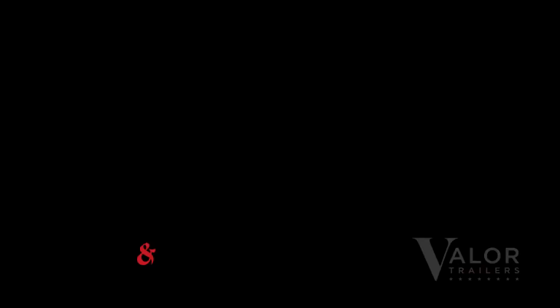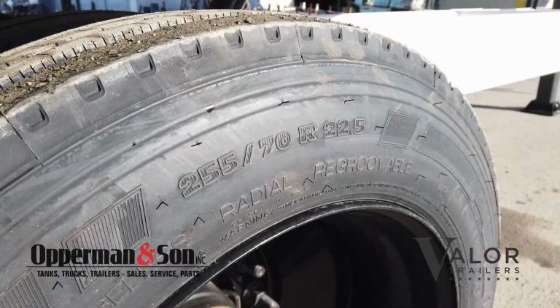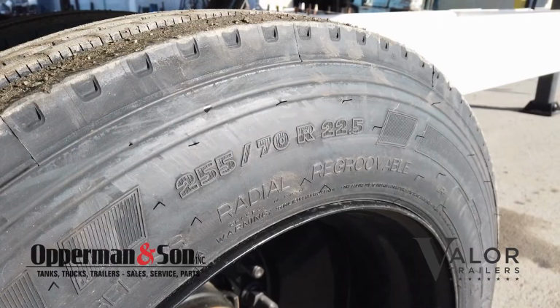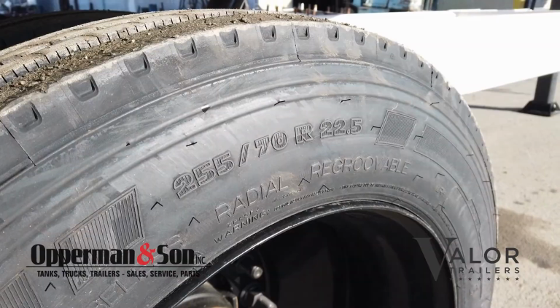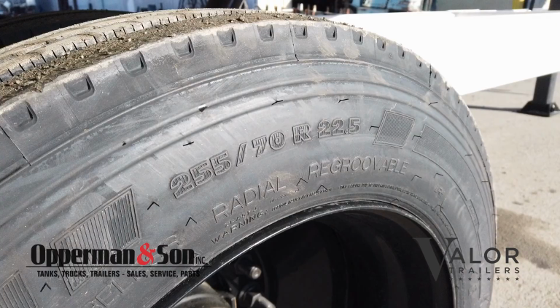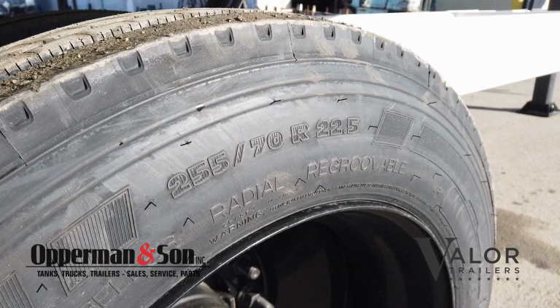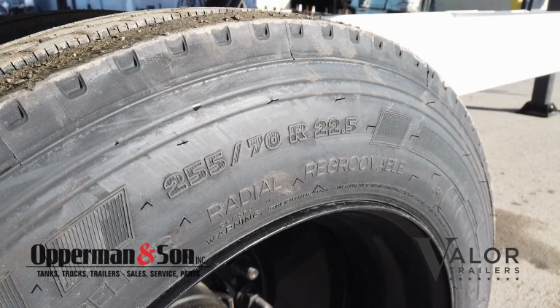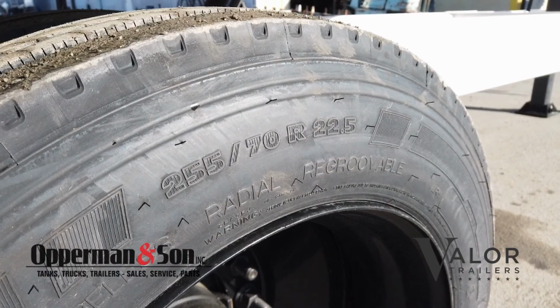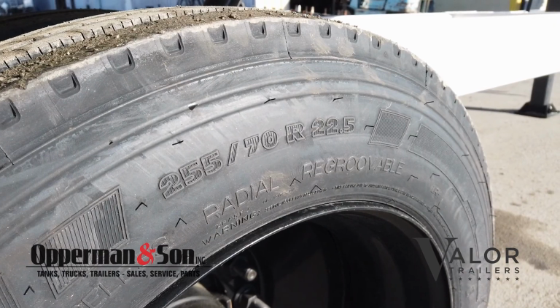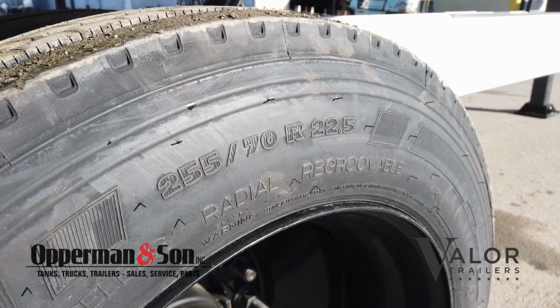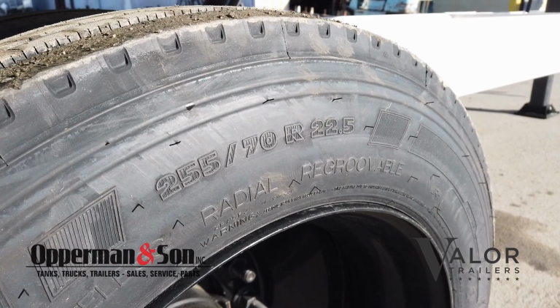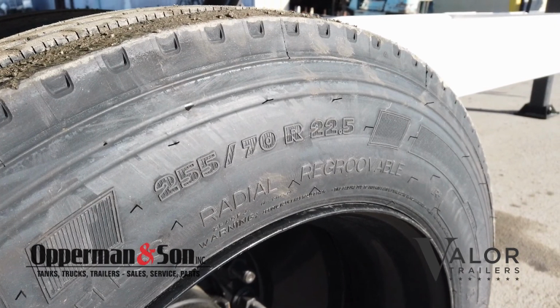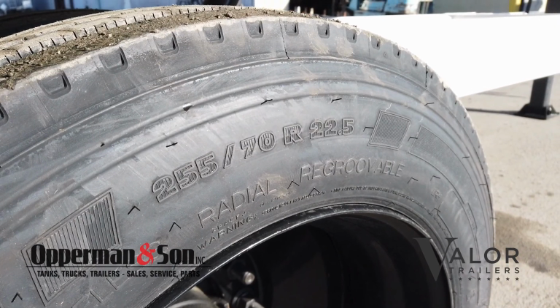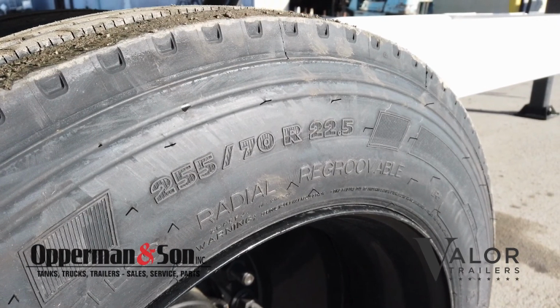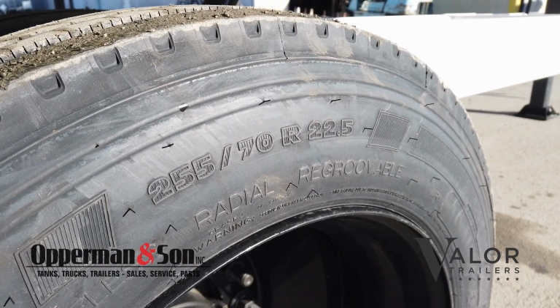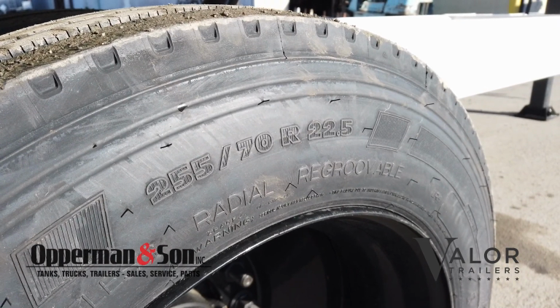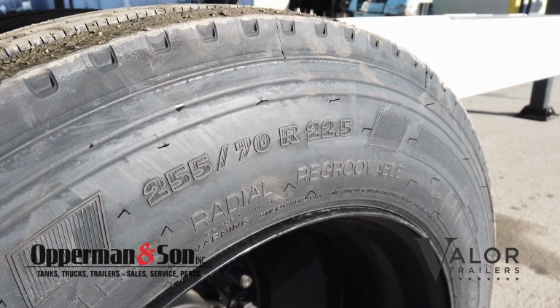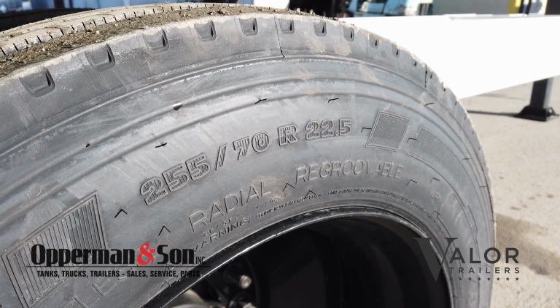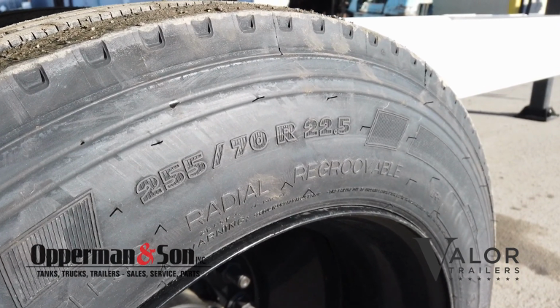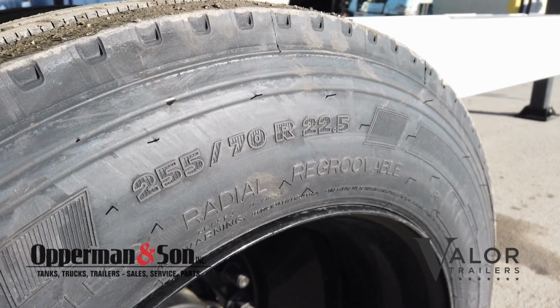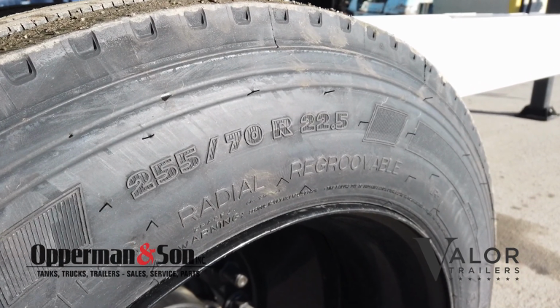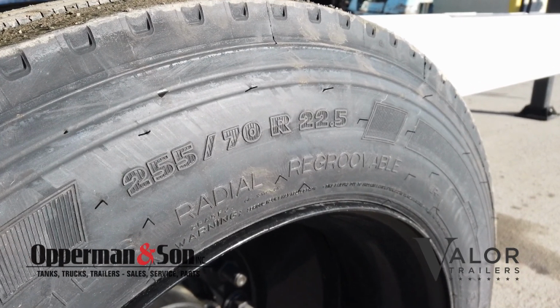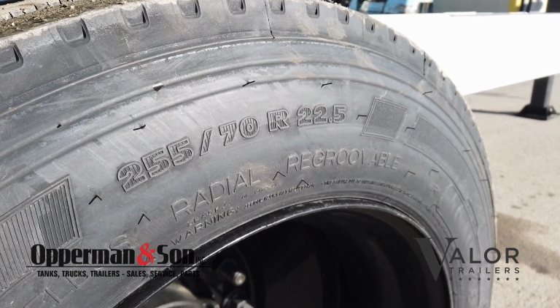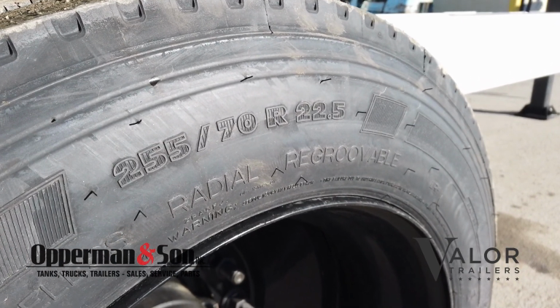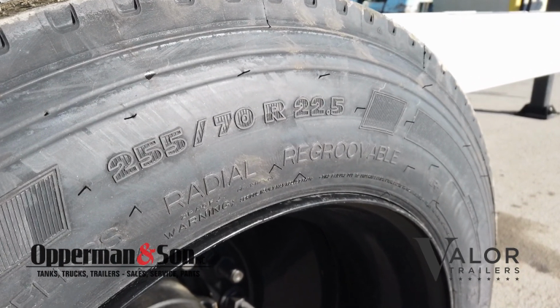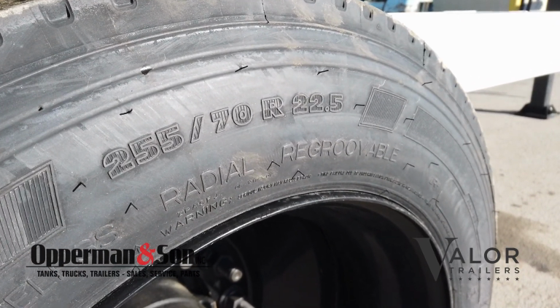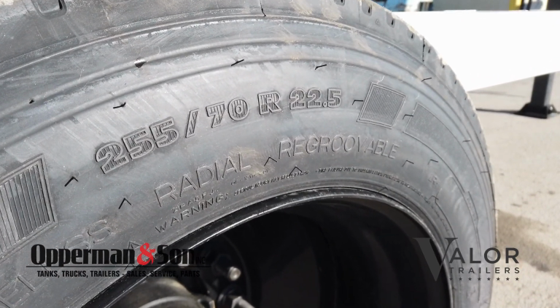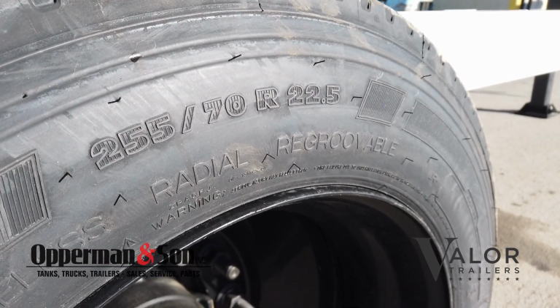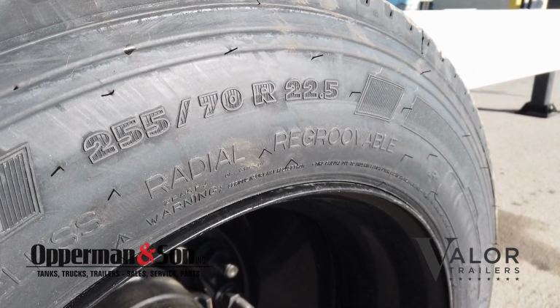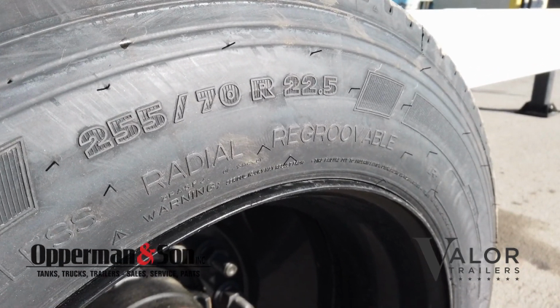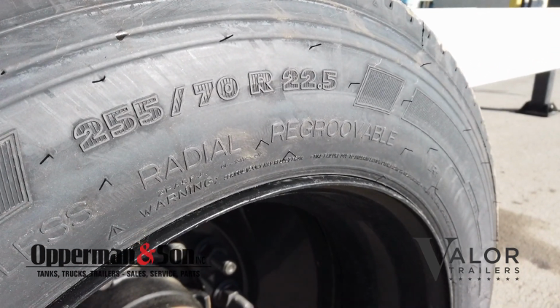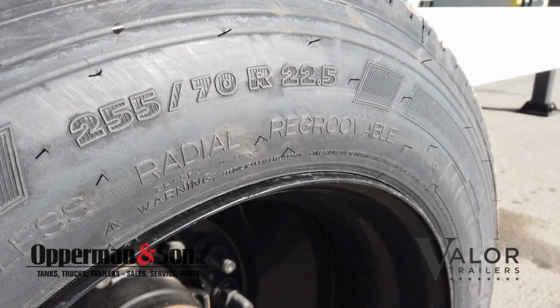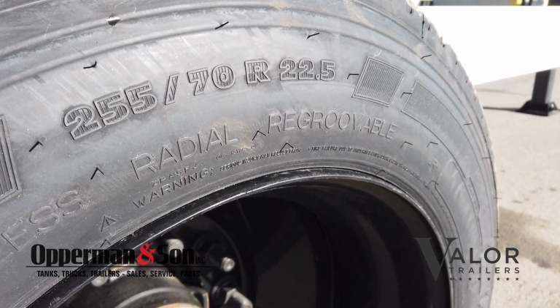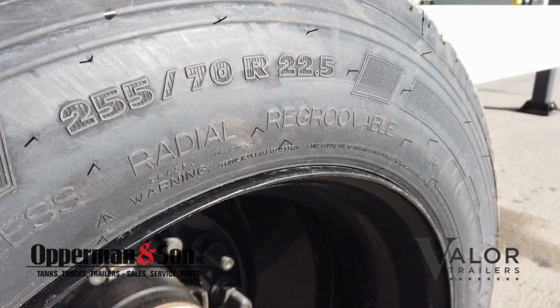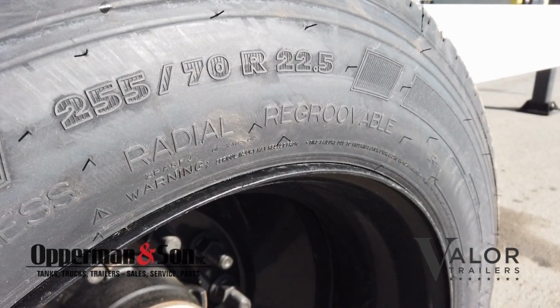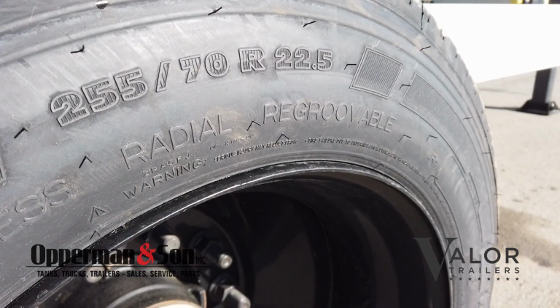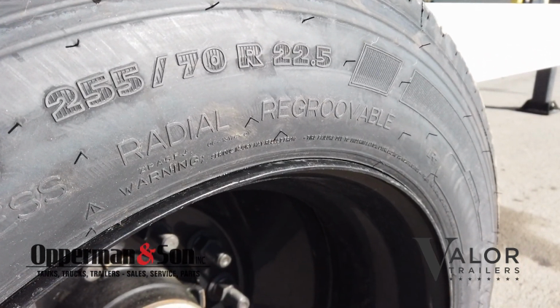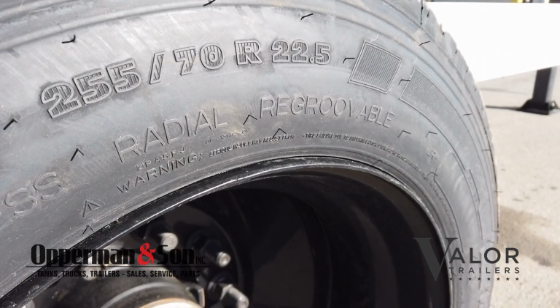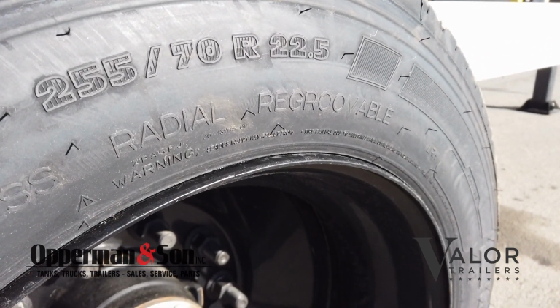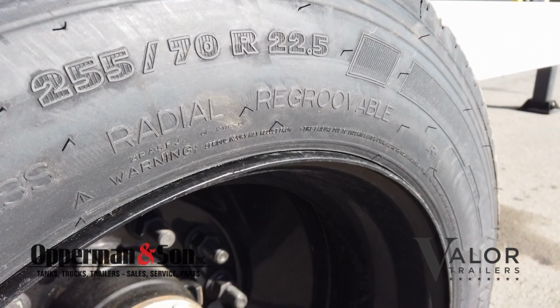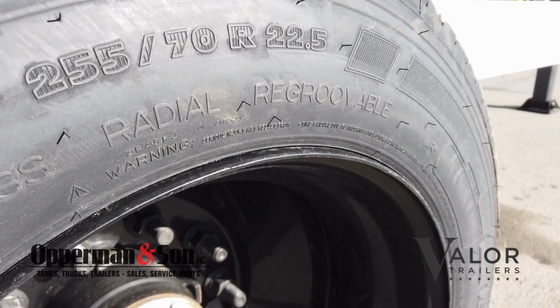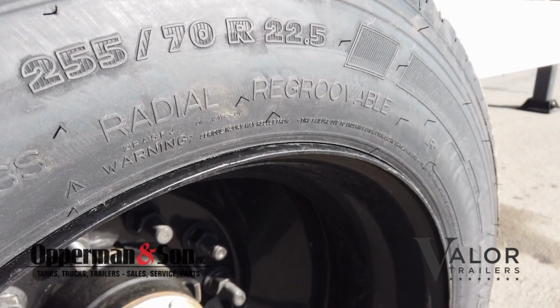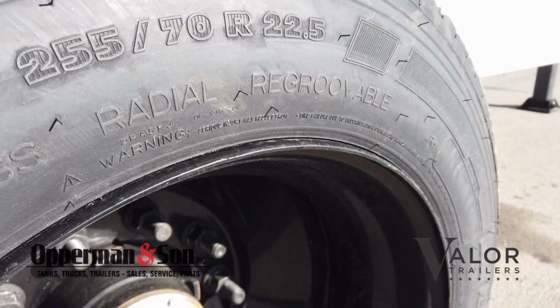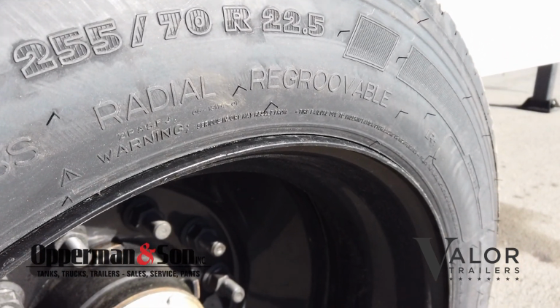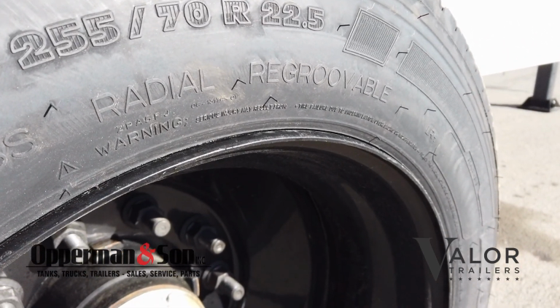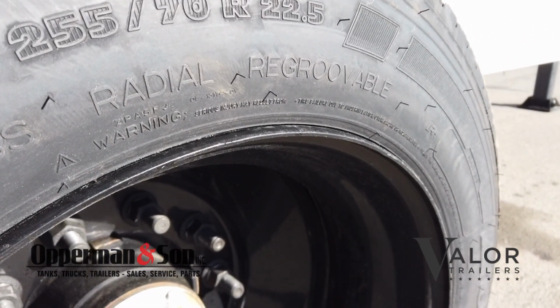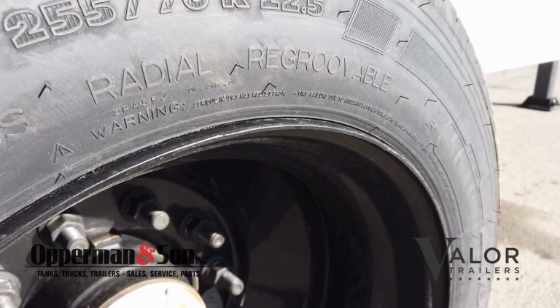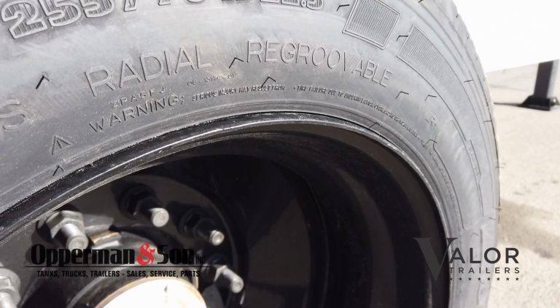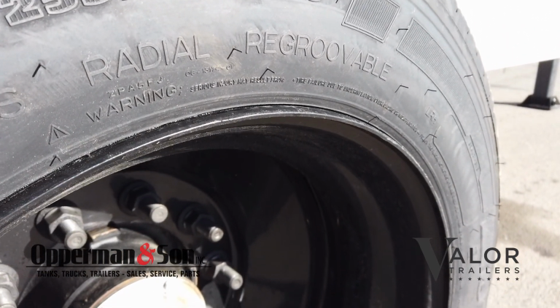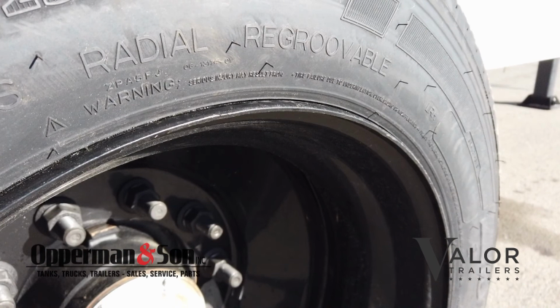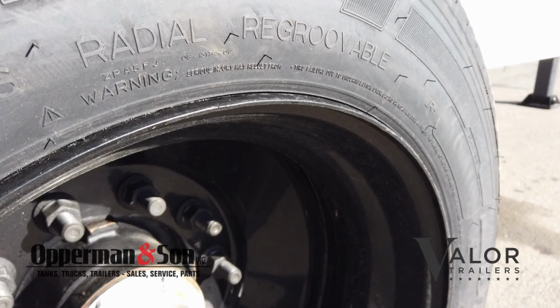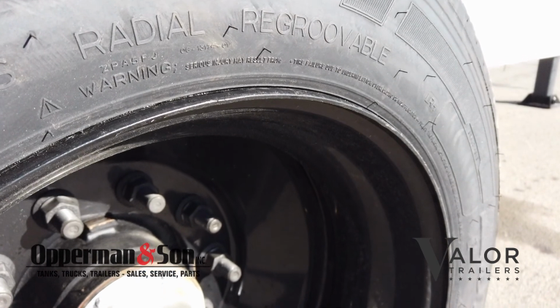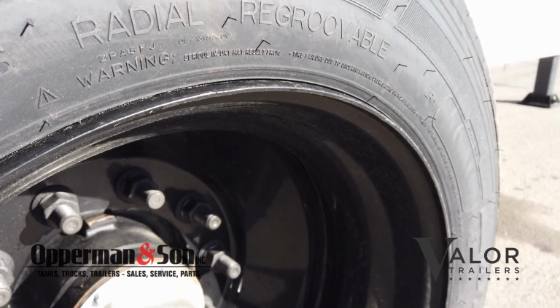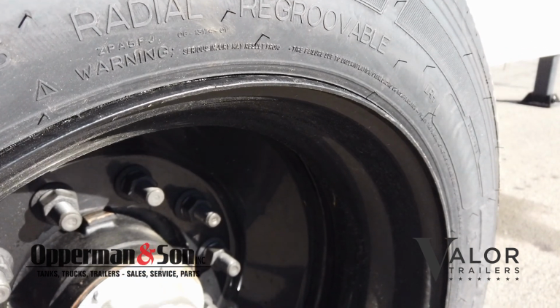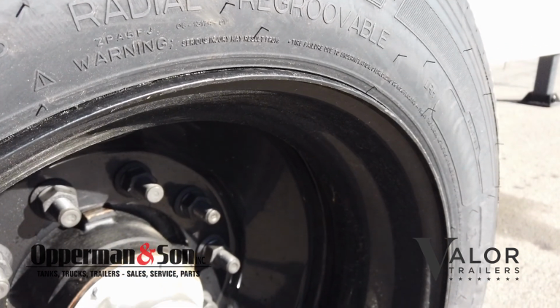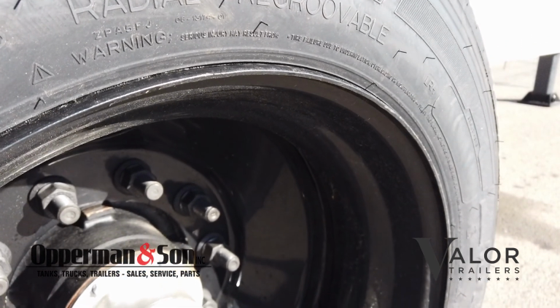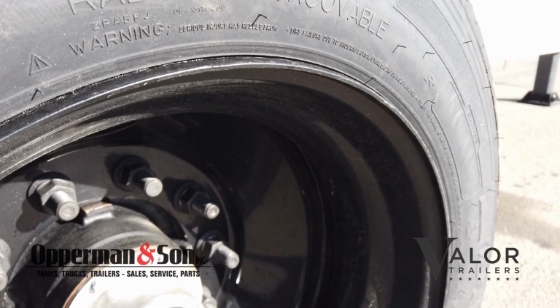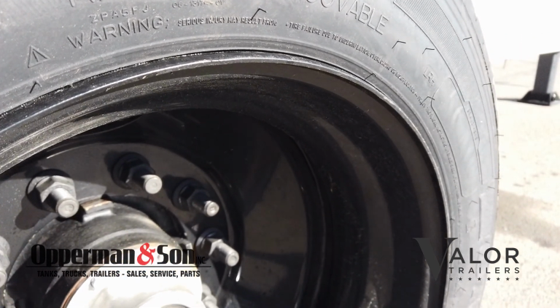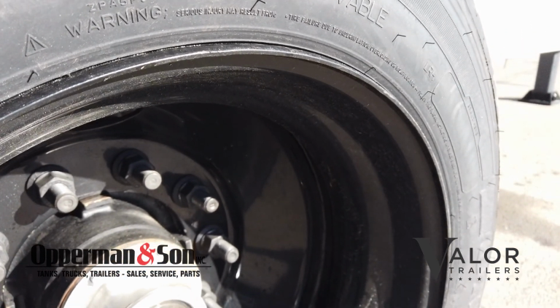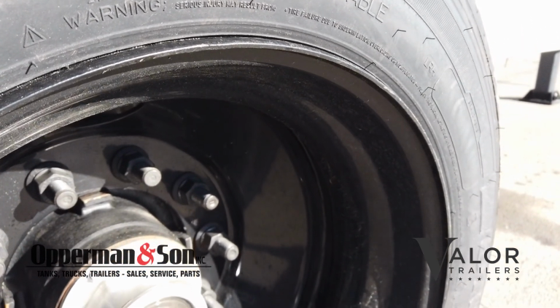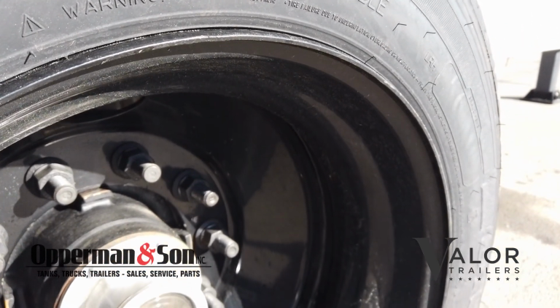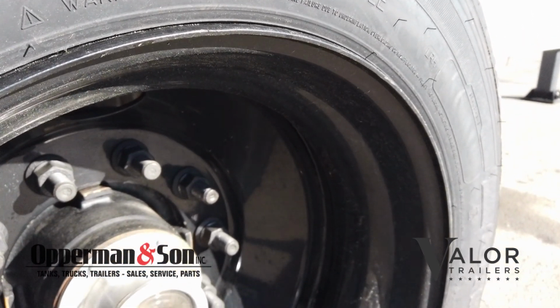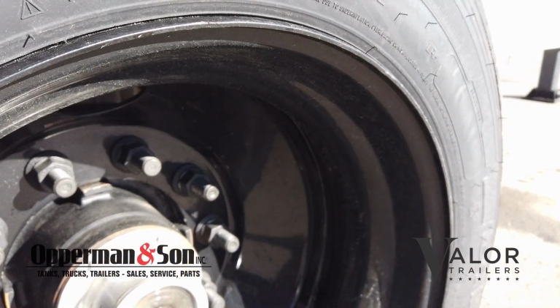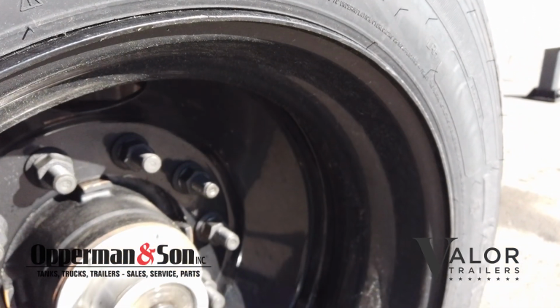For rubber, it has 255/70R 22.5-inch load range H tires.